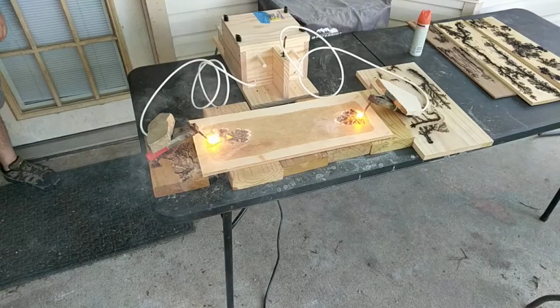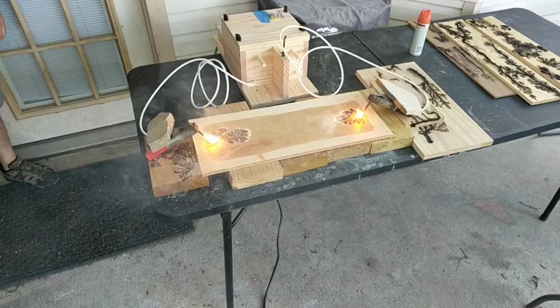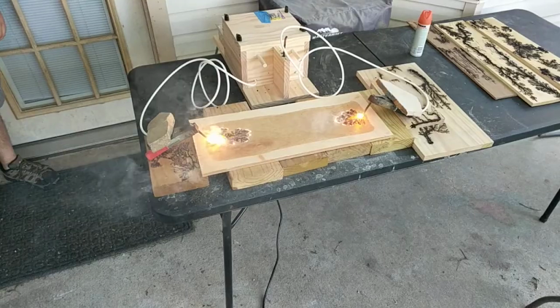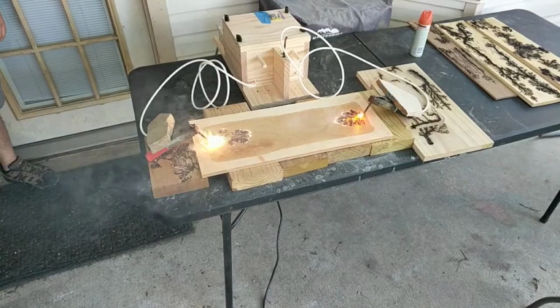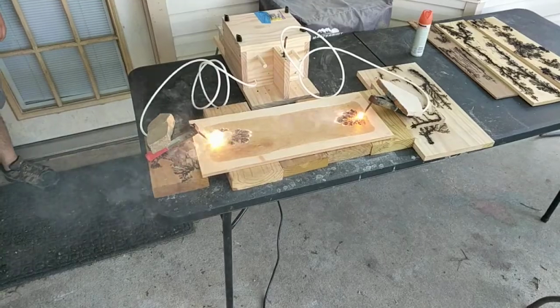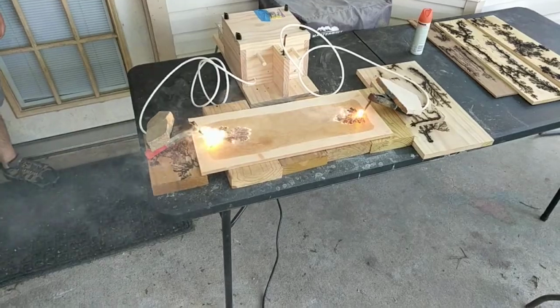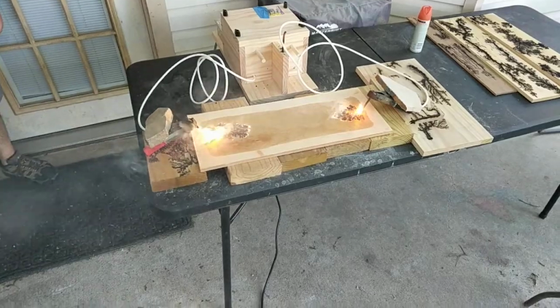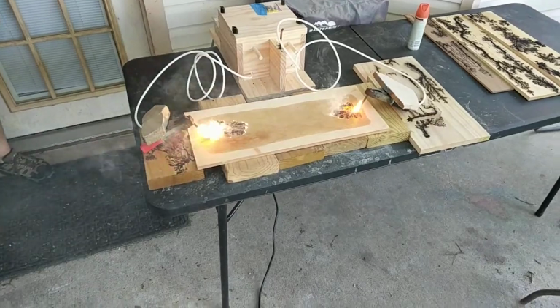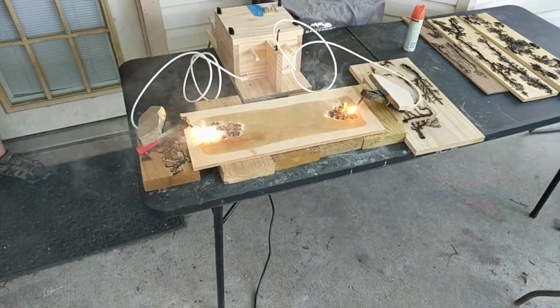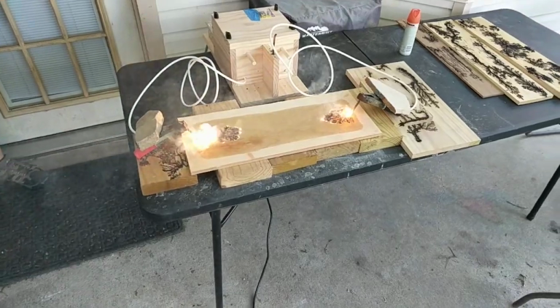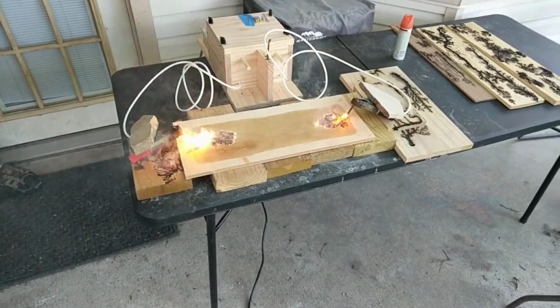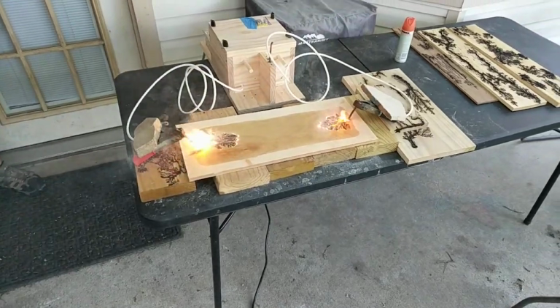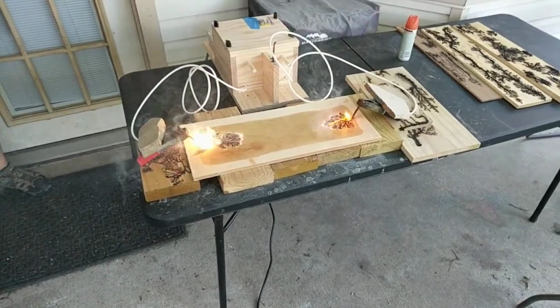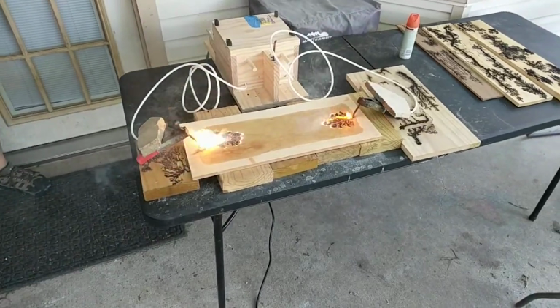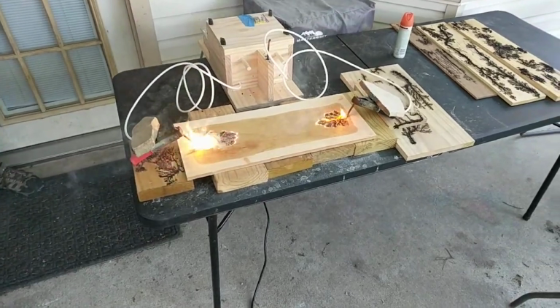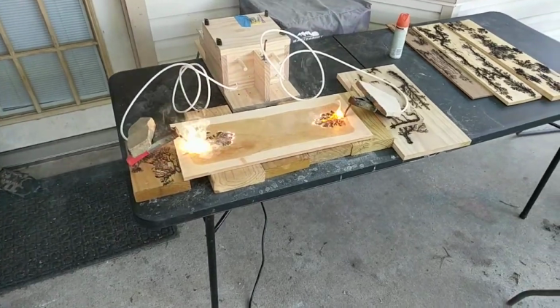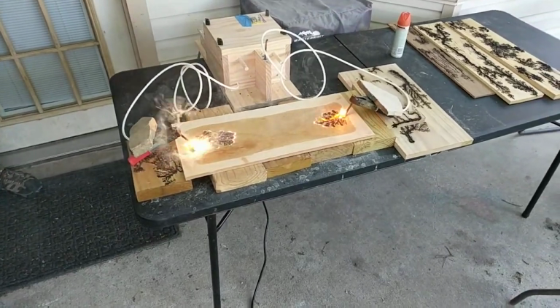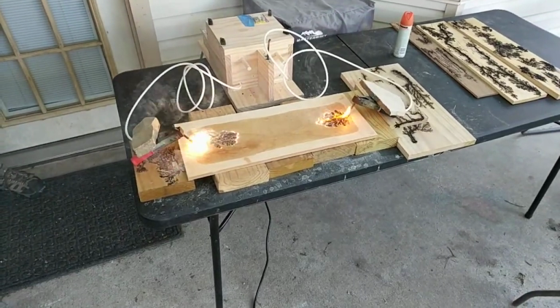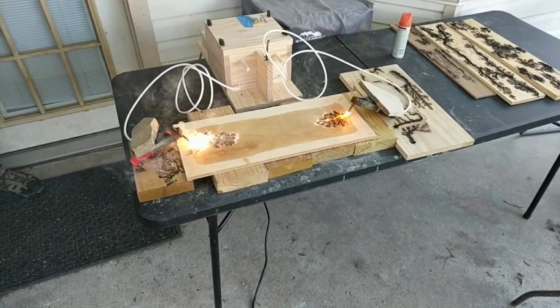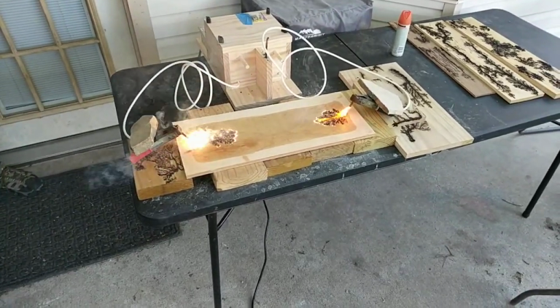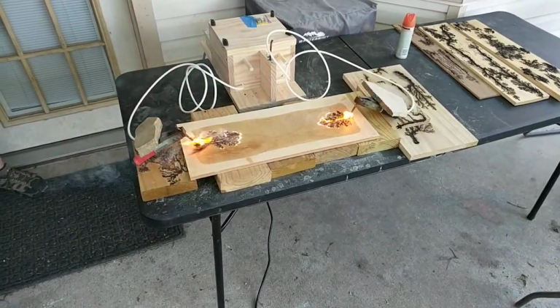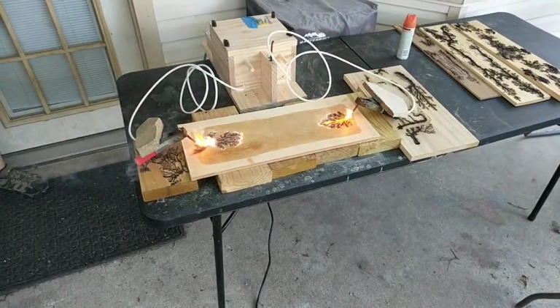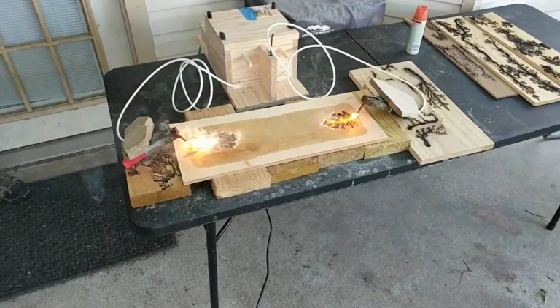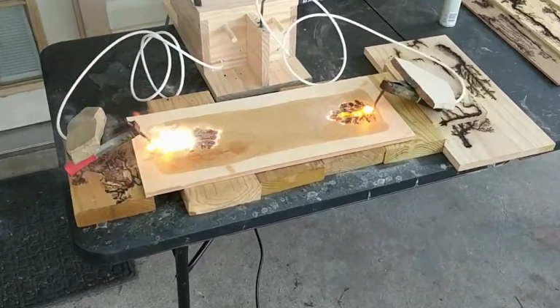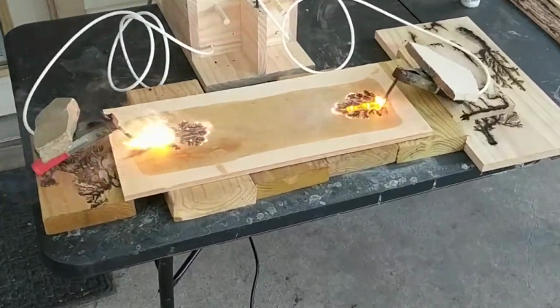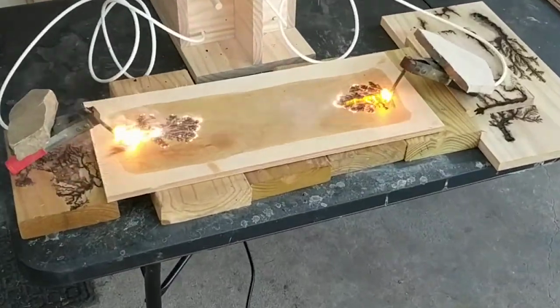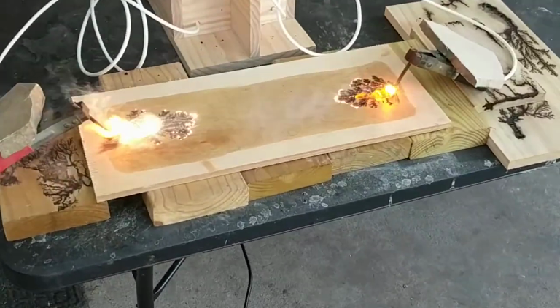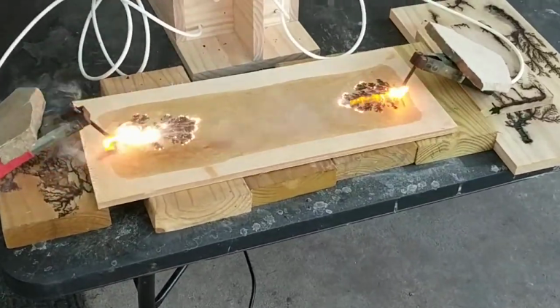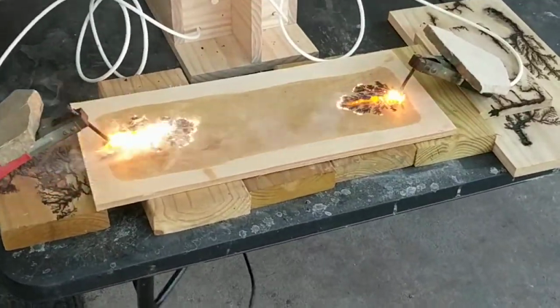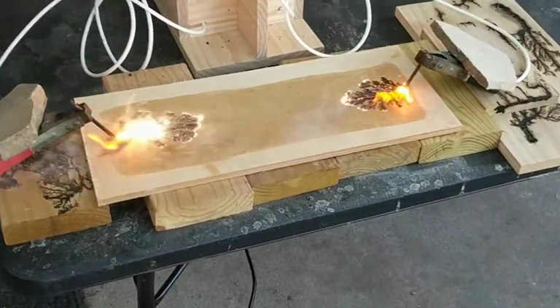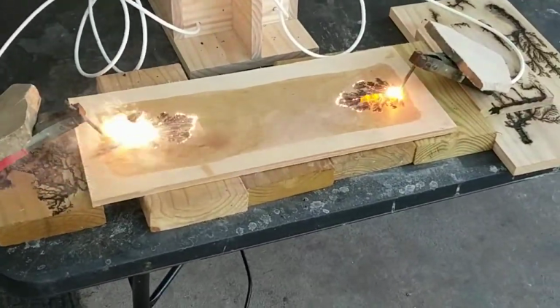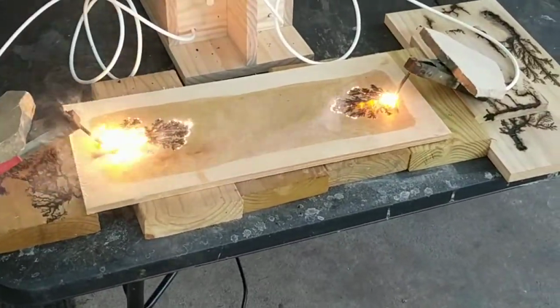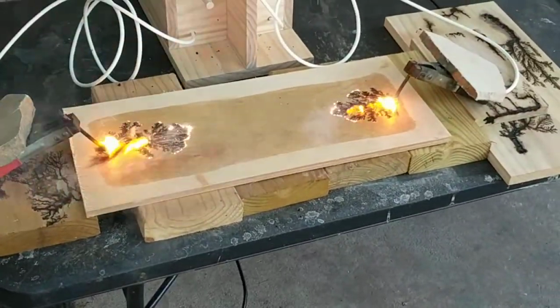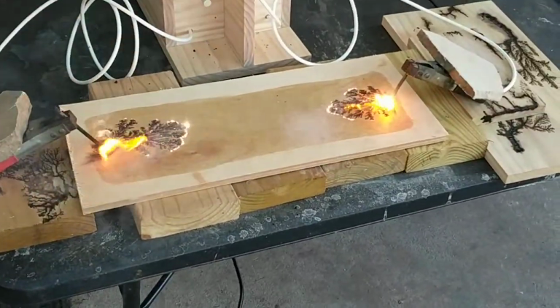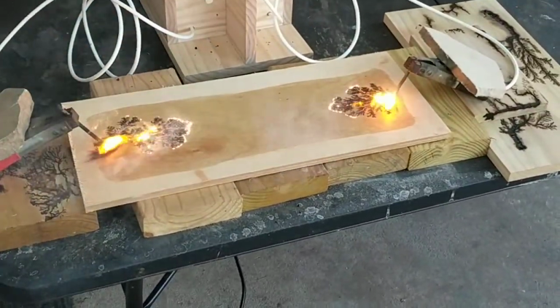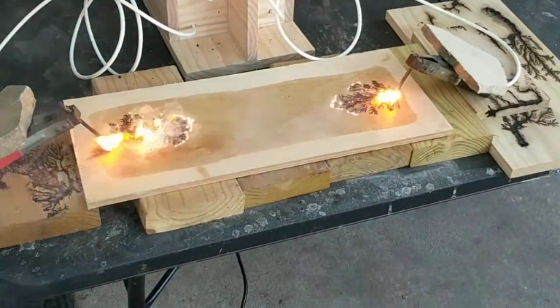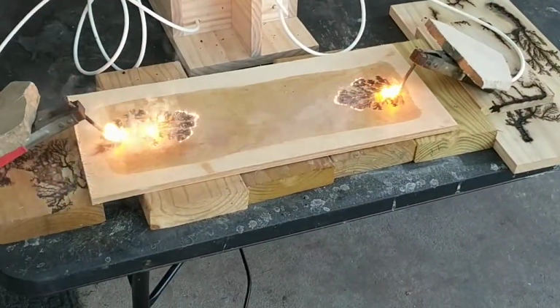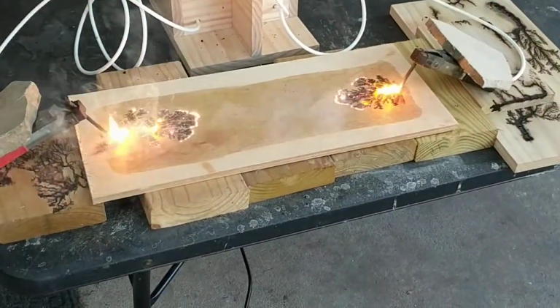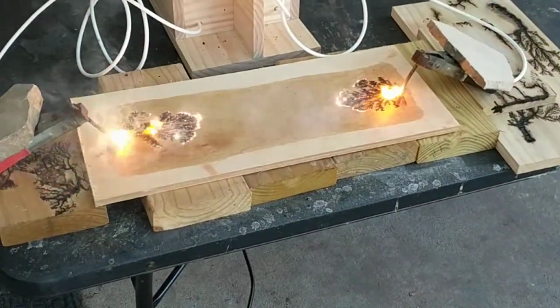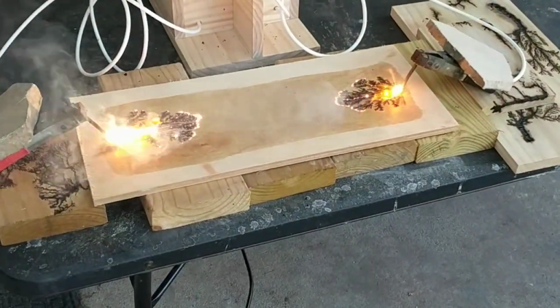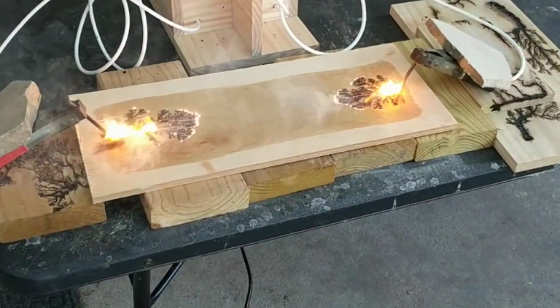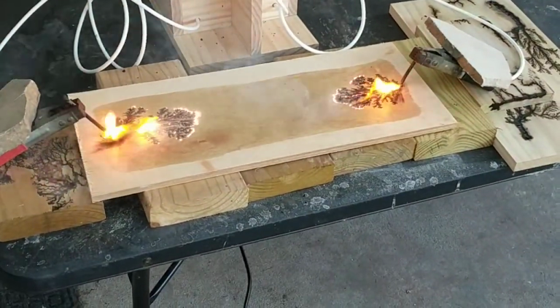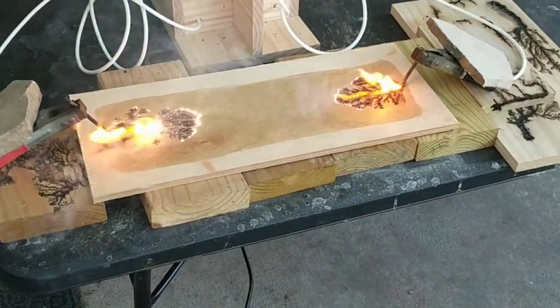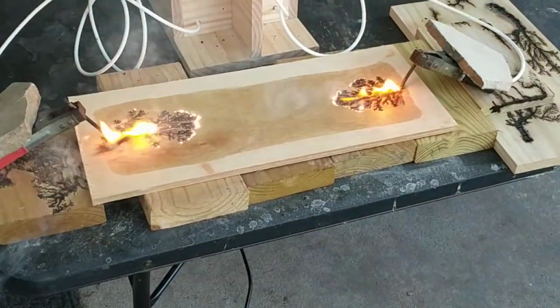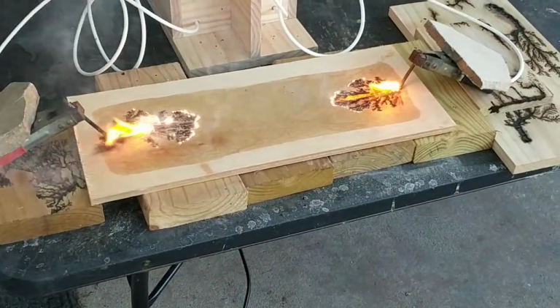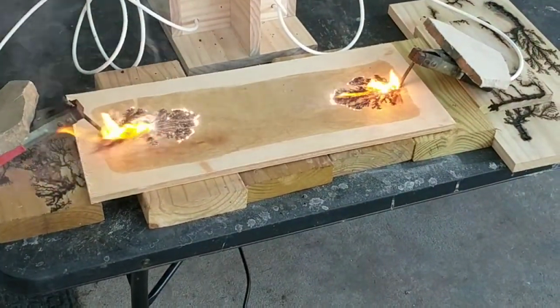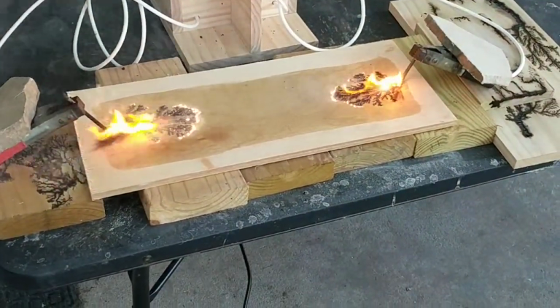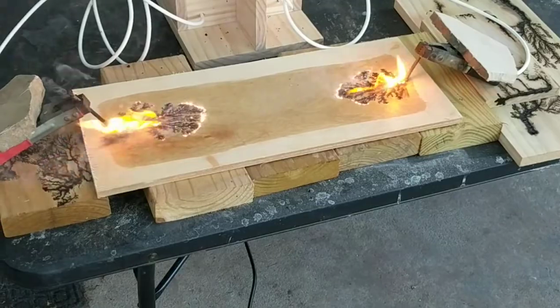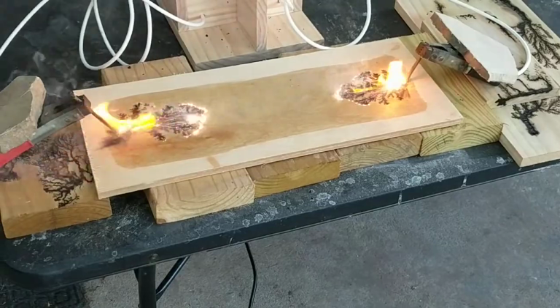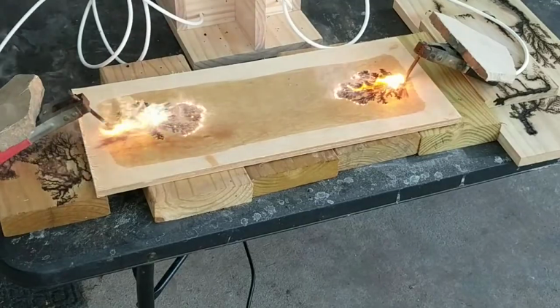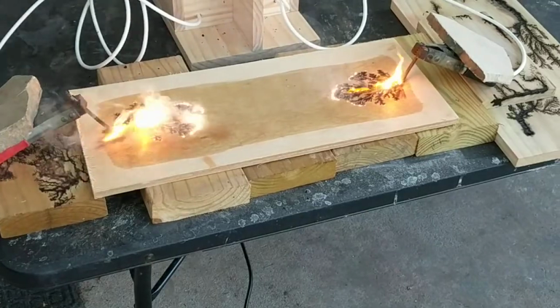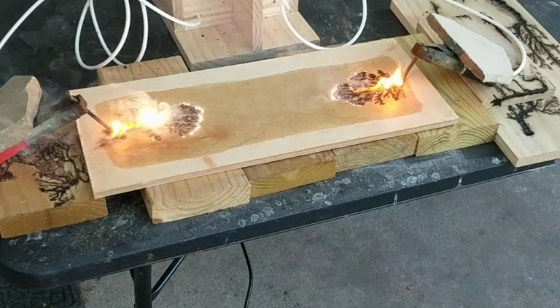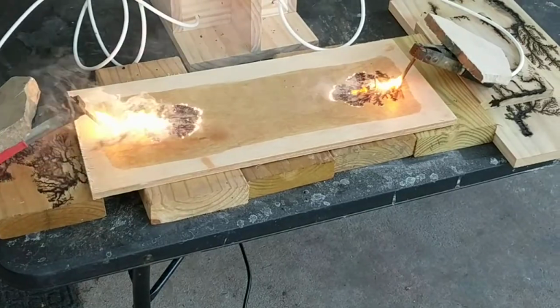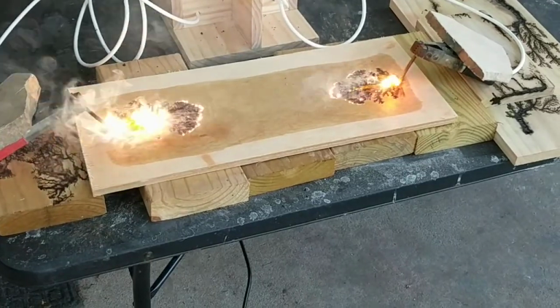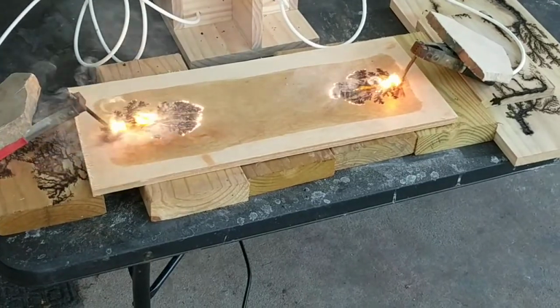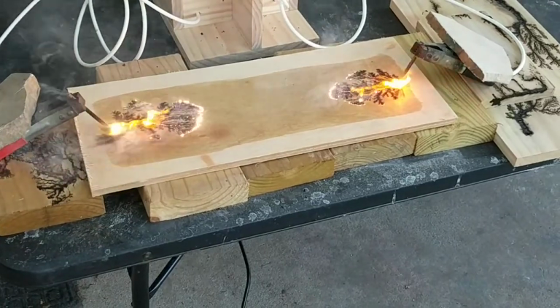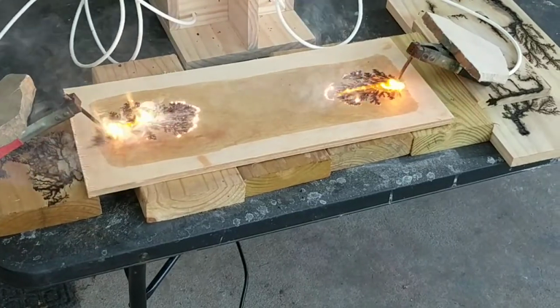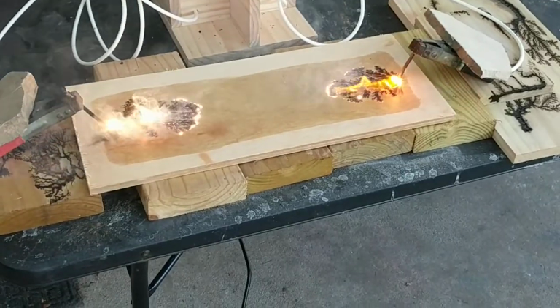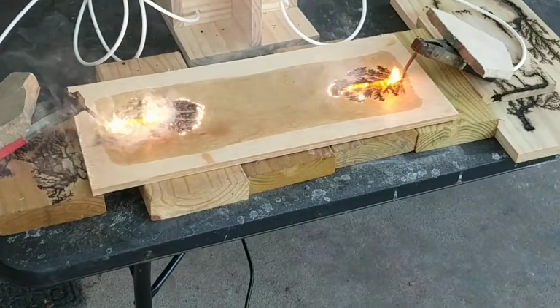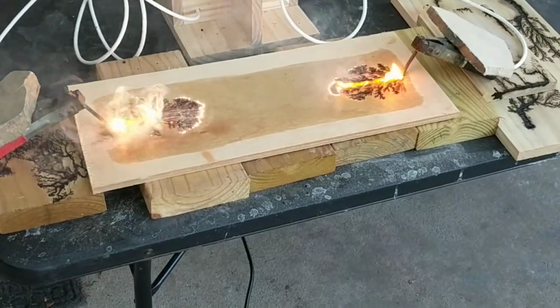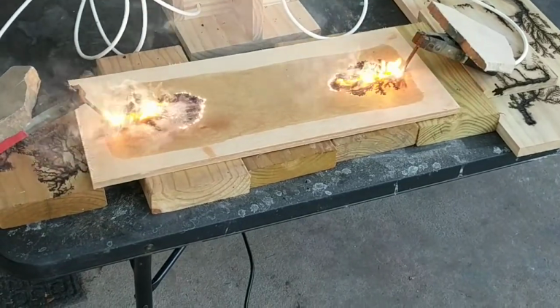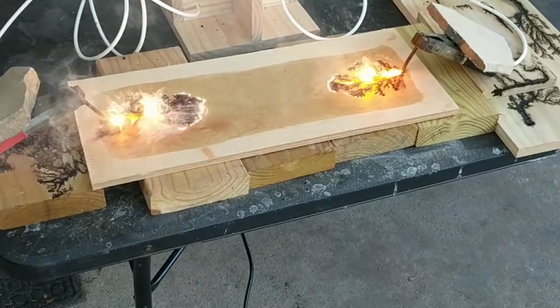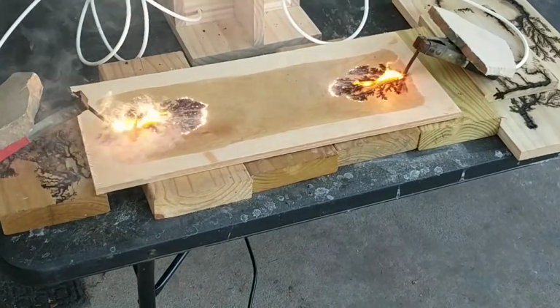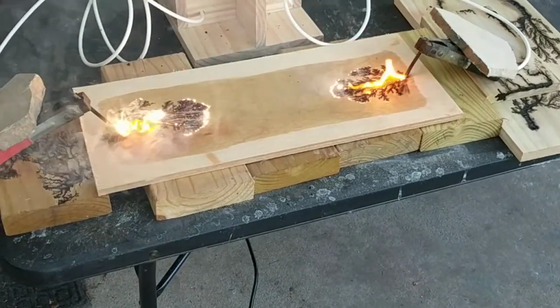This is with the grain. The probe is super far apart just to get as much detail as possible.